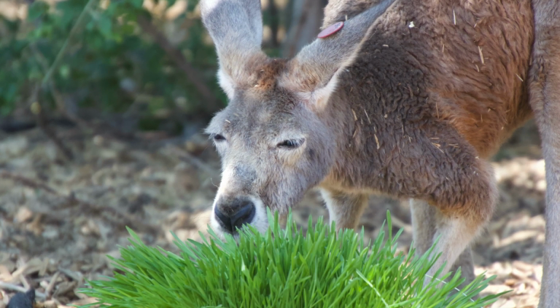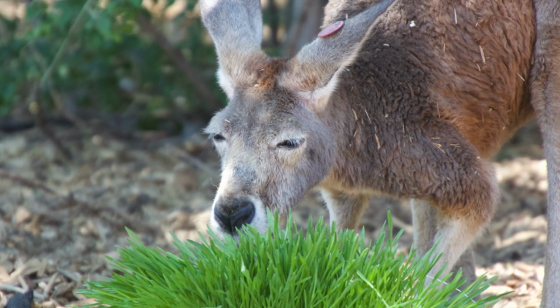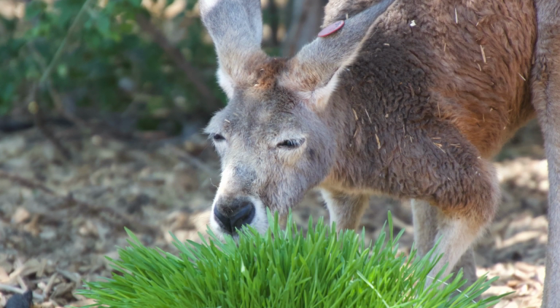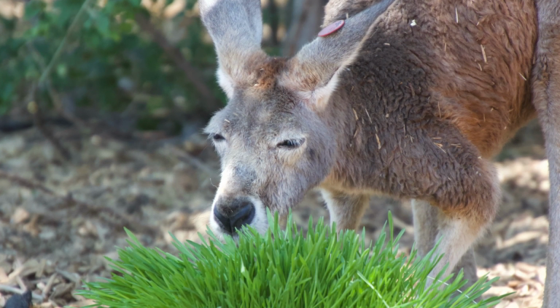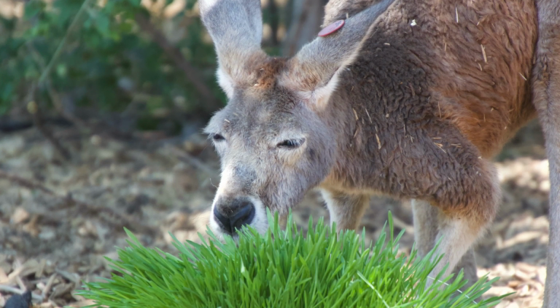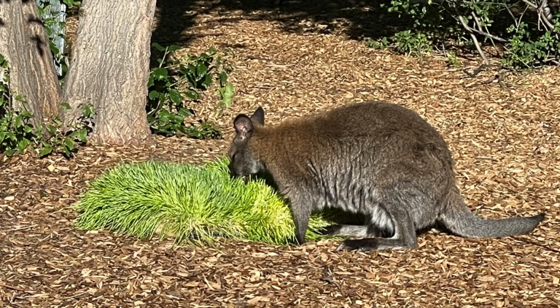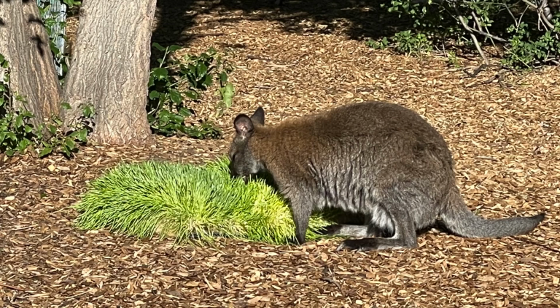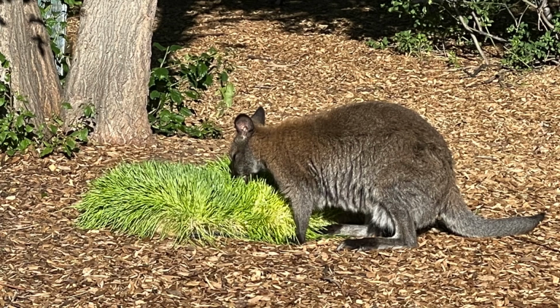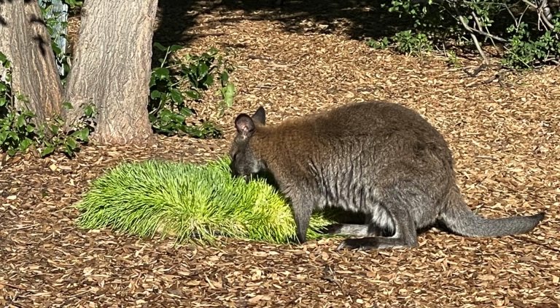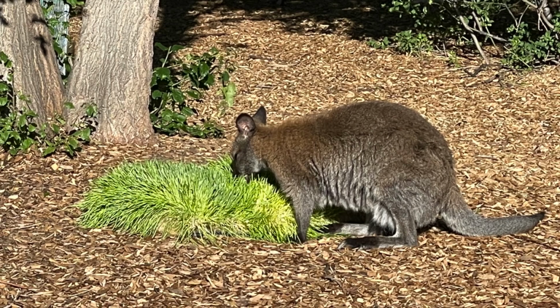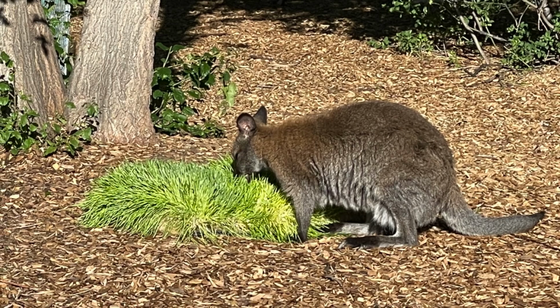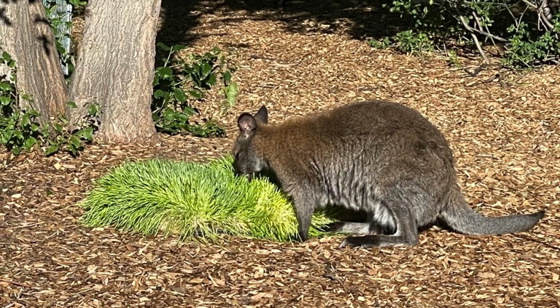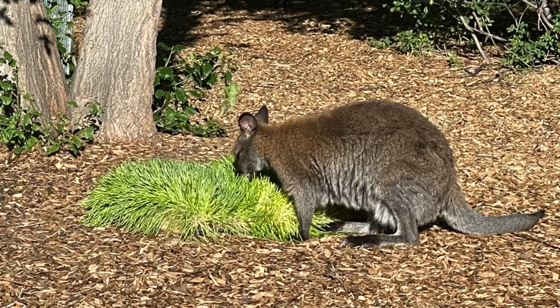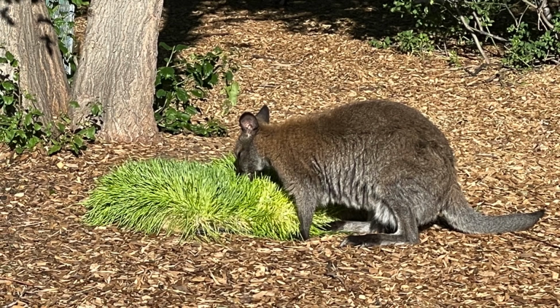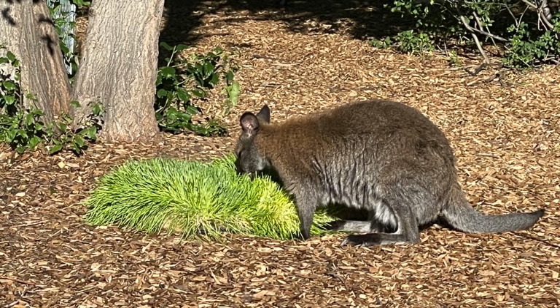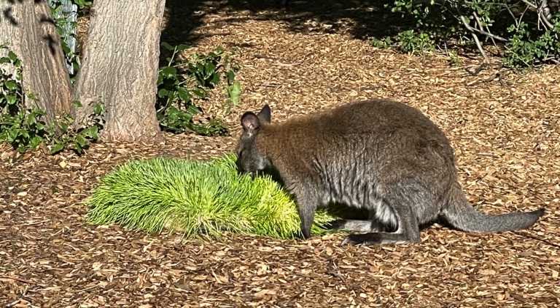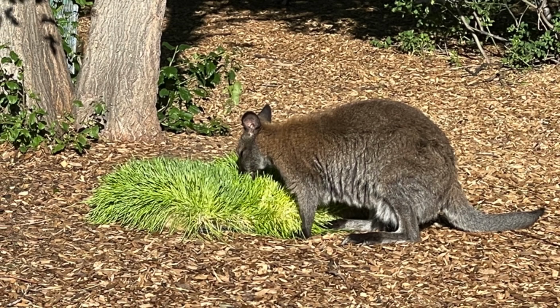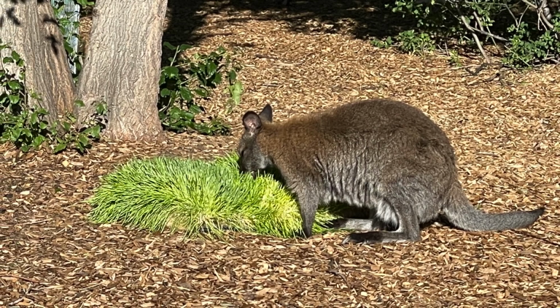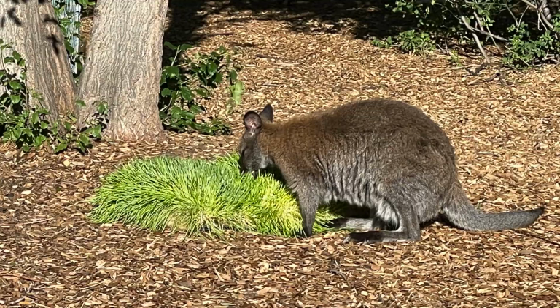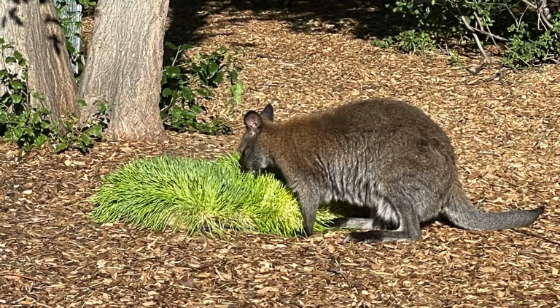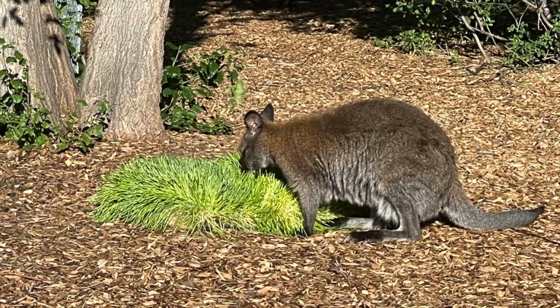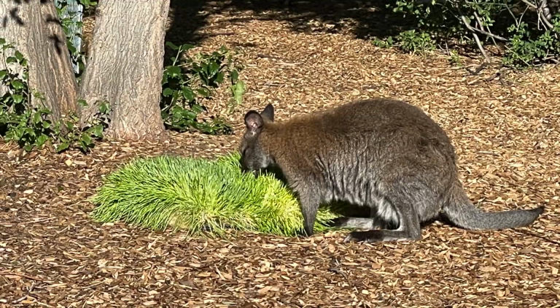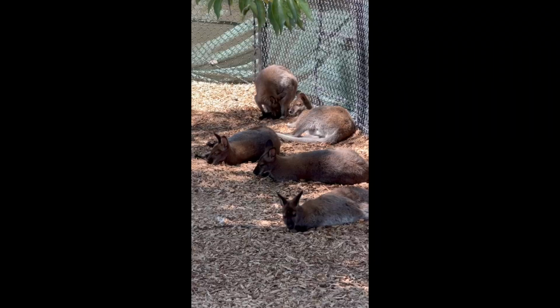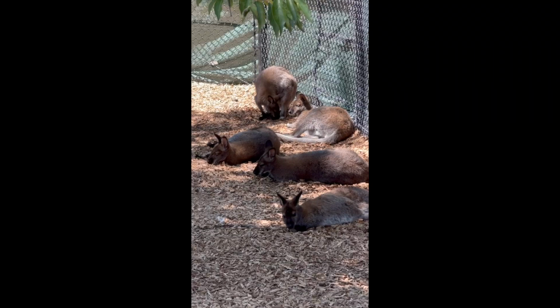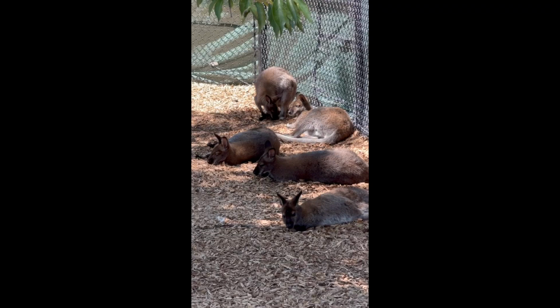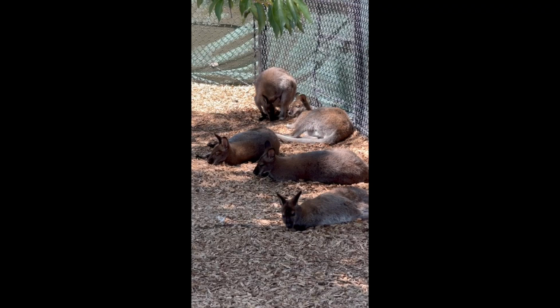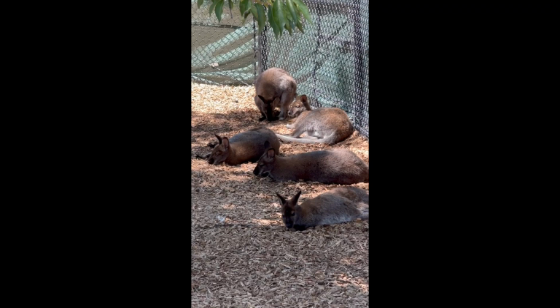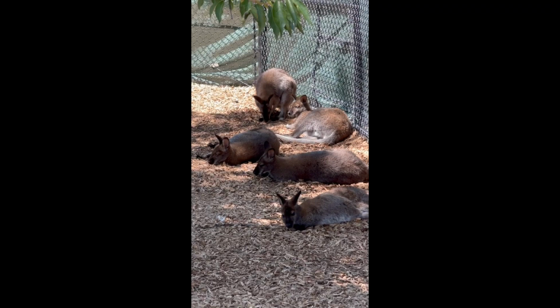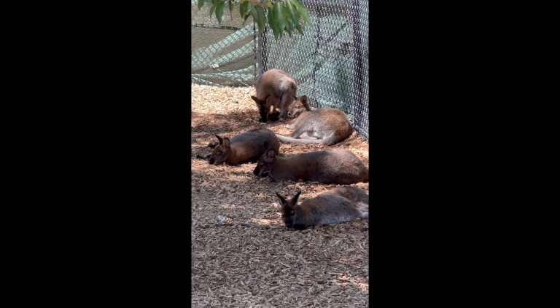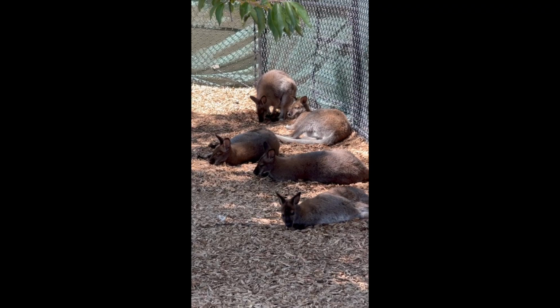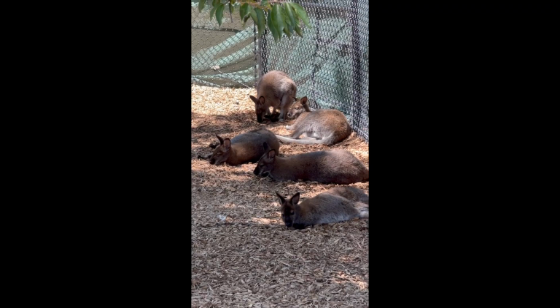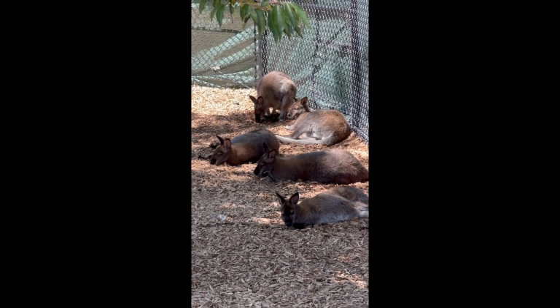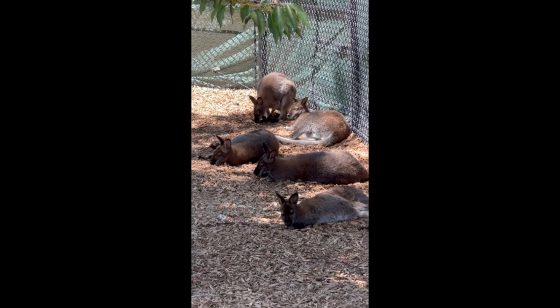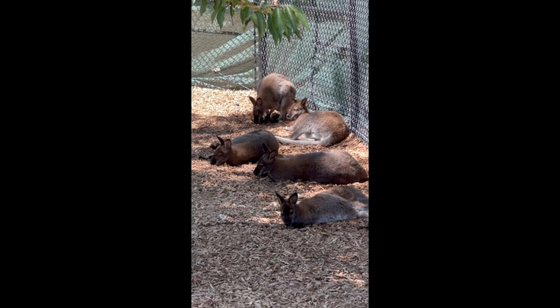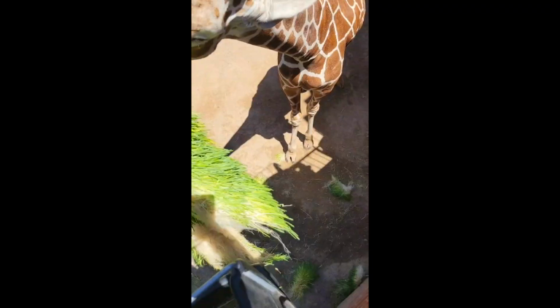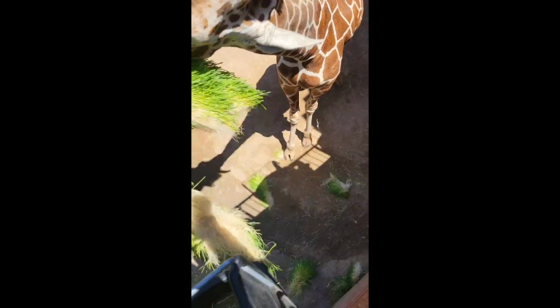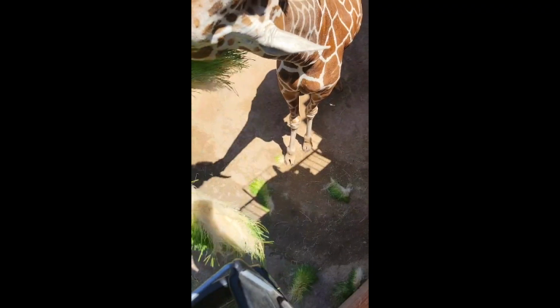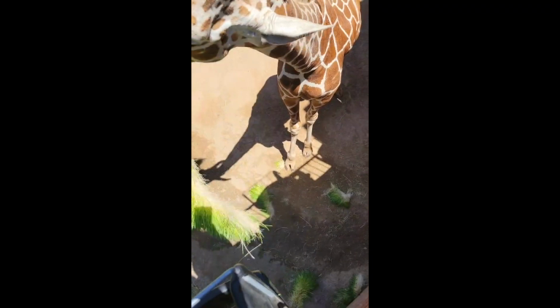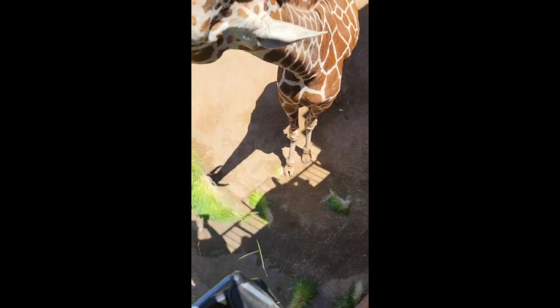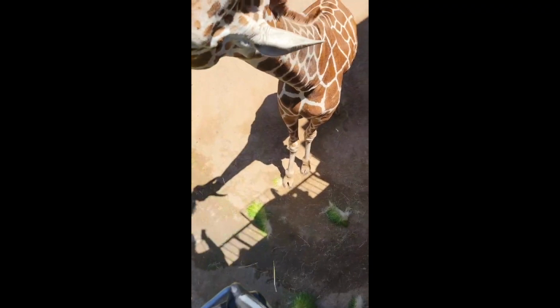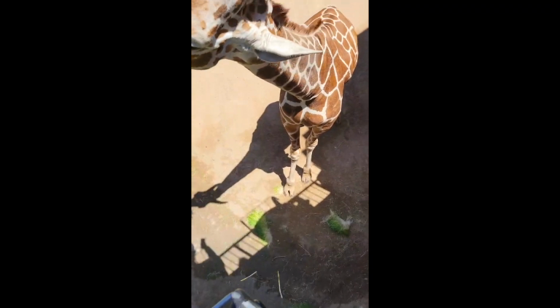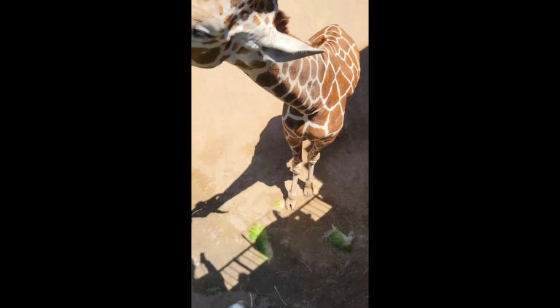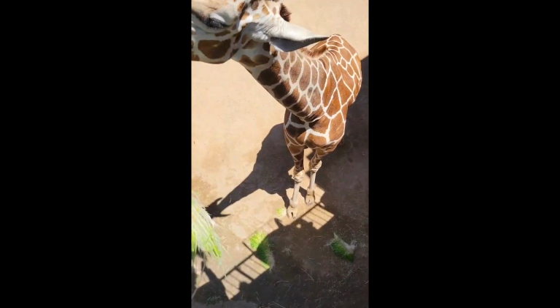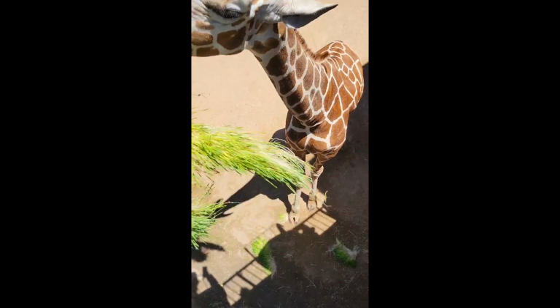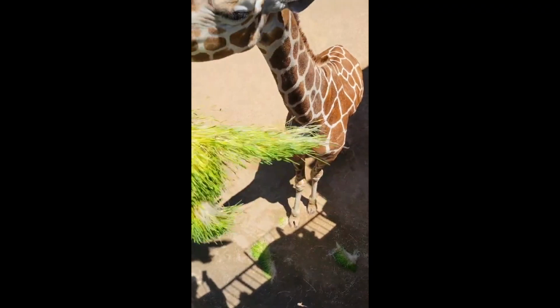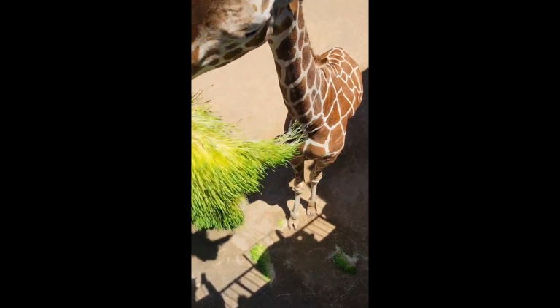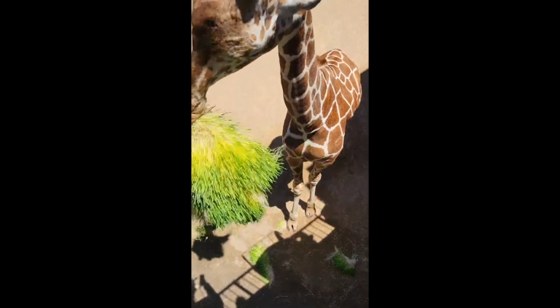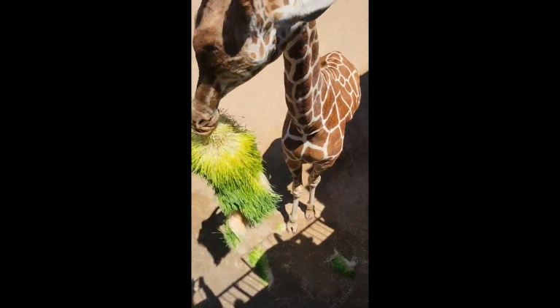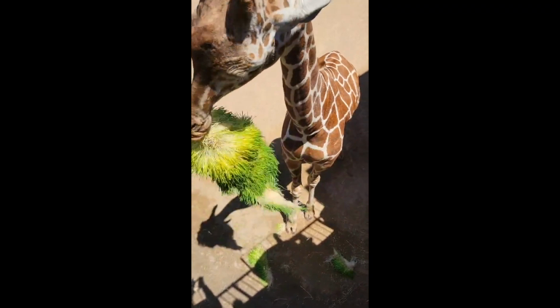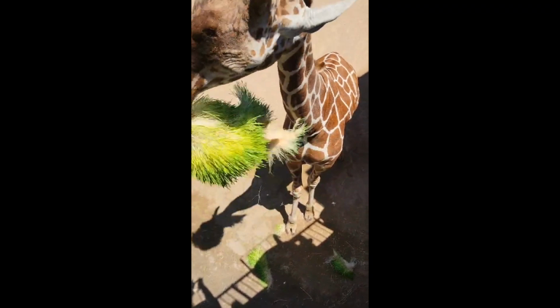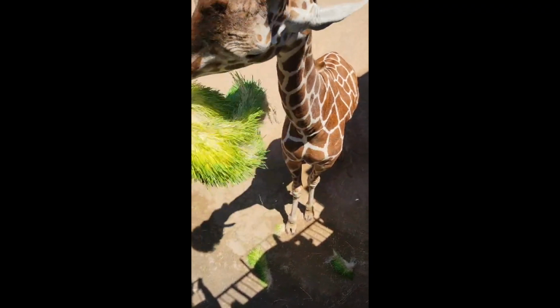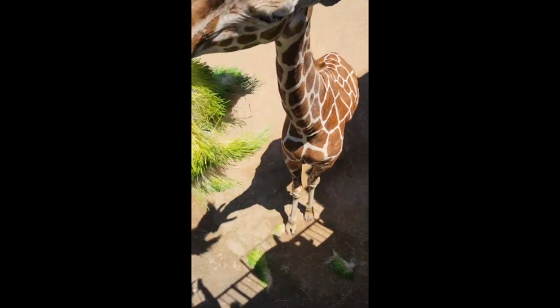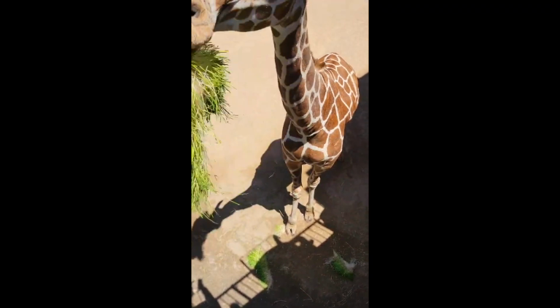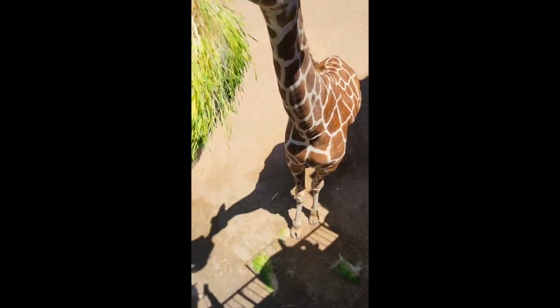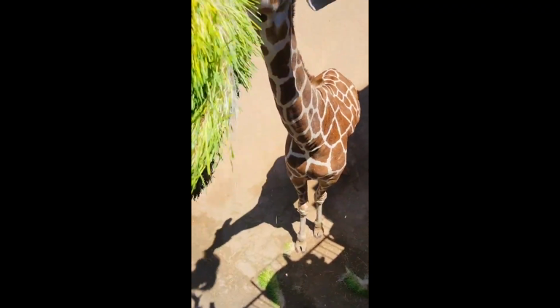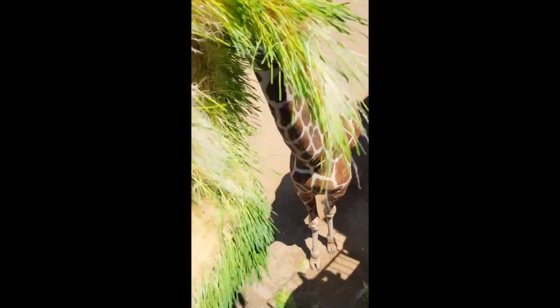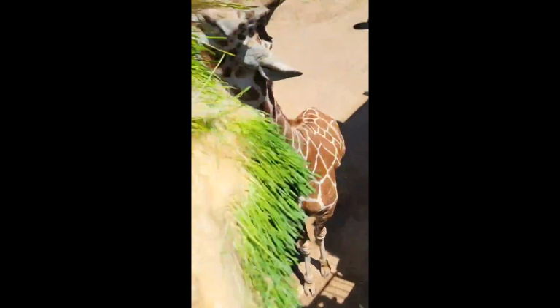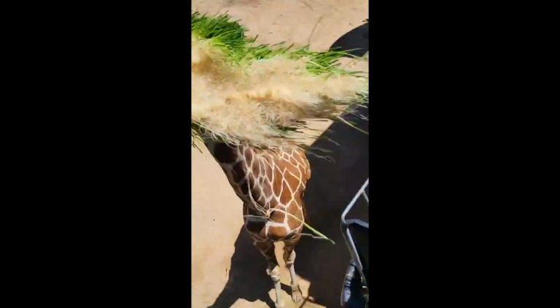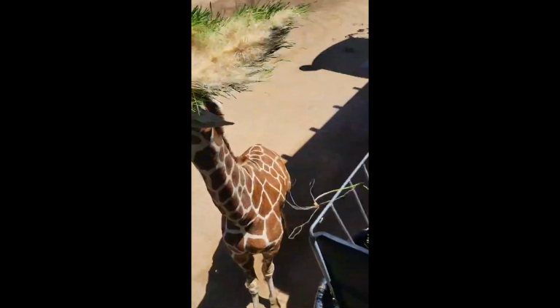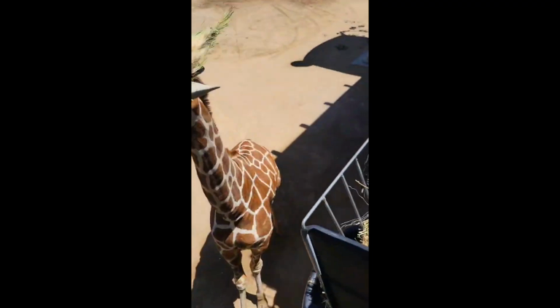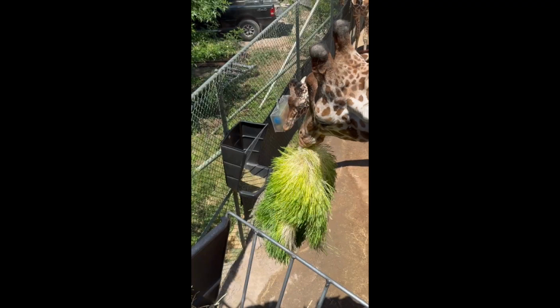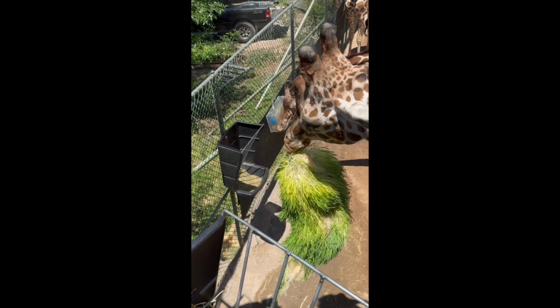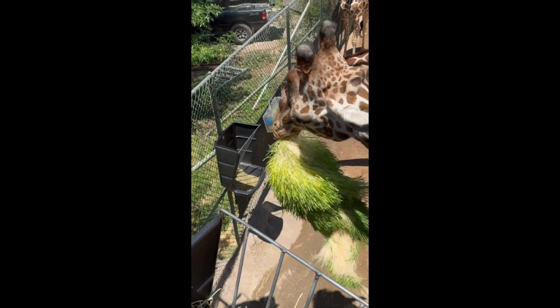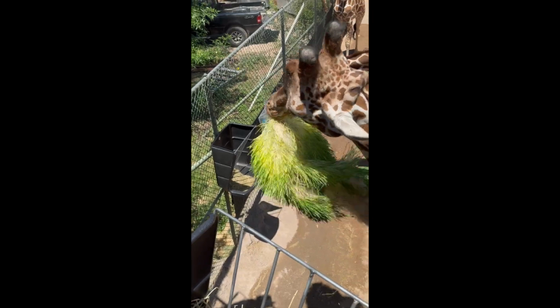Then we fed some wallabies, but our favorite part was giving fodder to the giraffes. They loved it, even if they're still trying to figure out how to eat it.